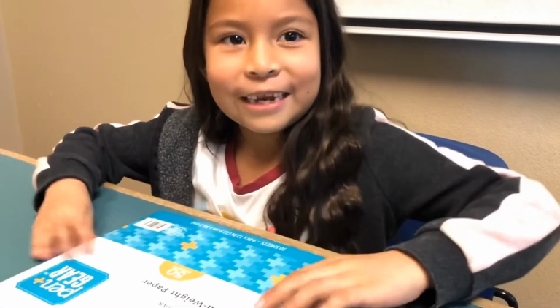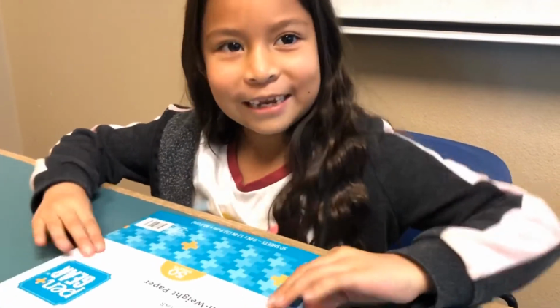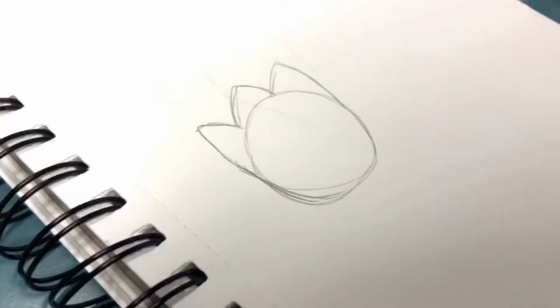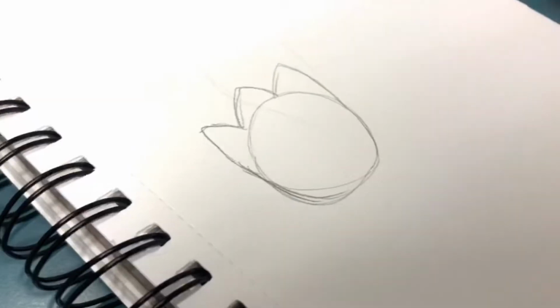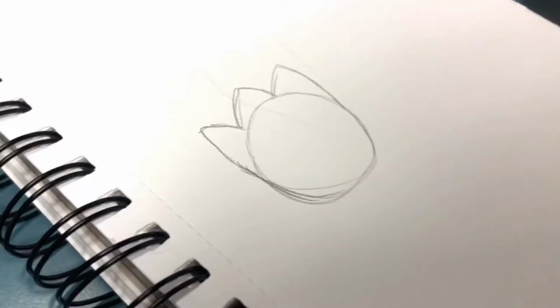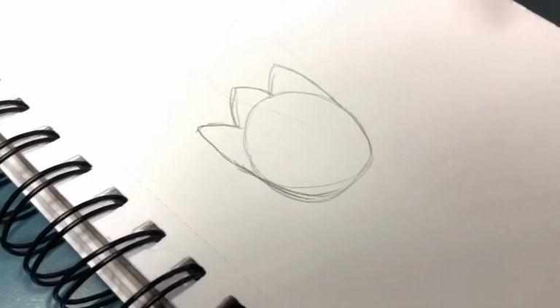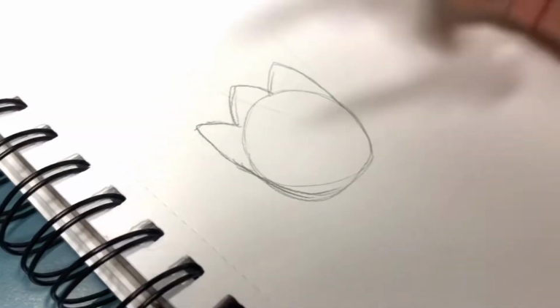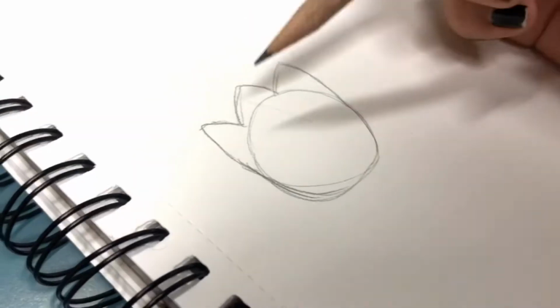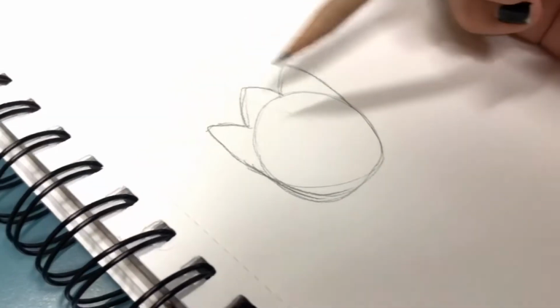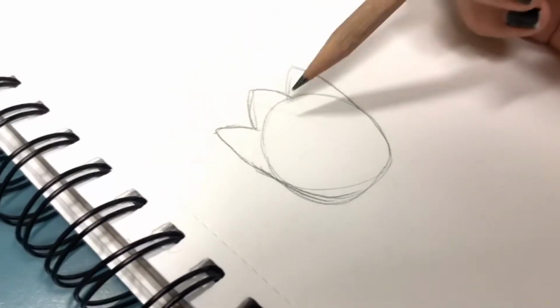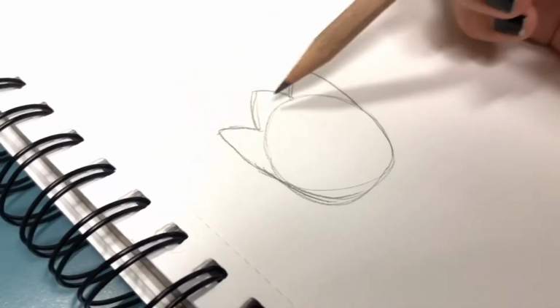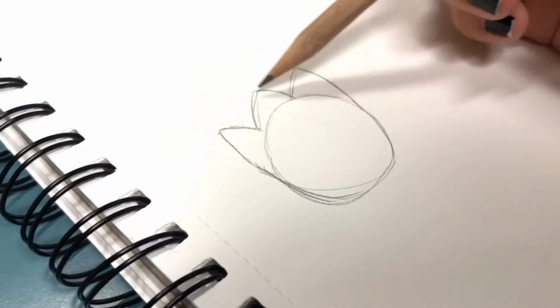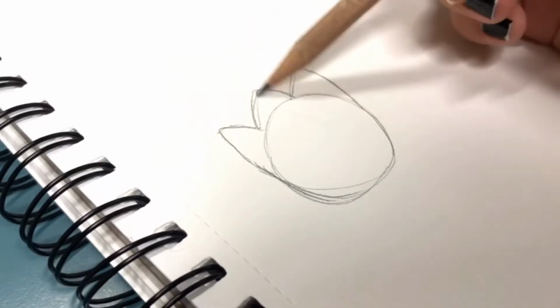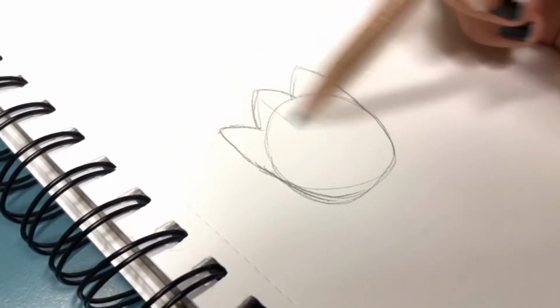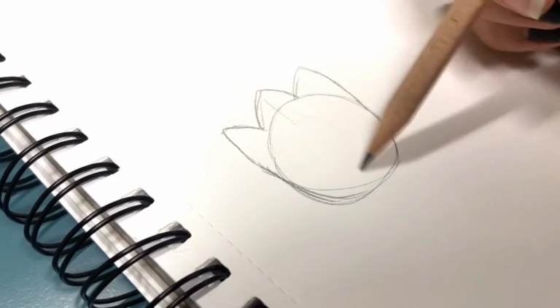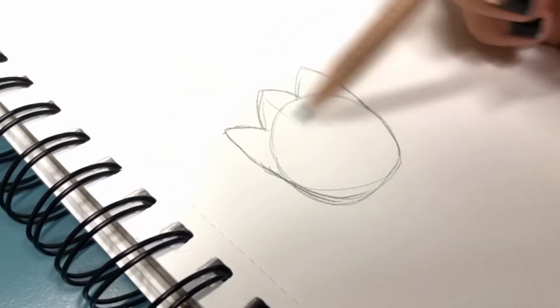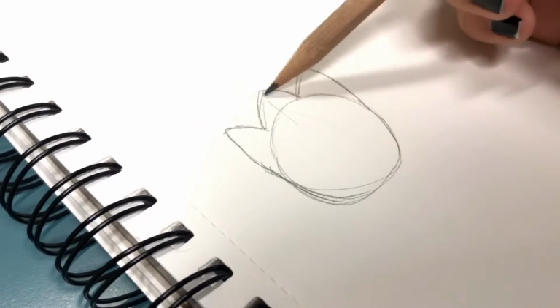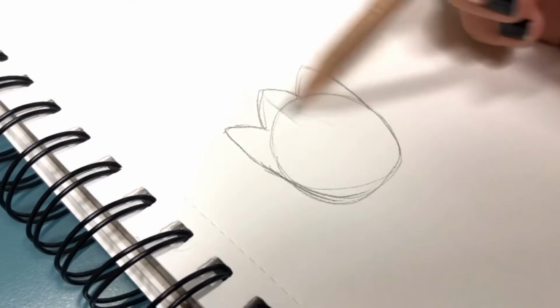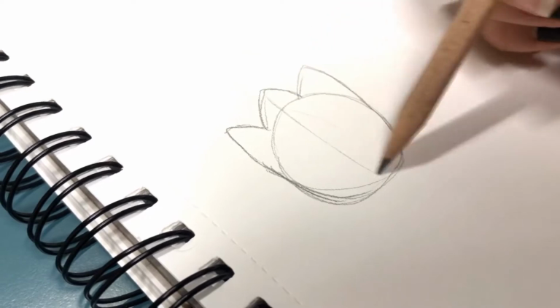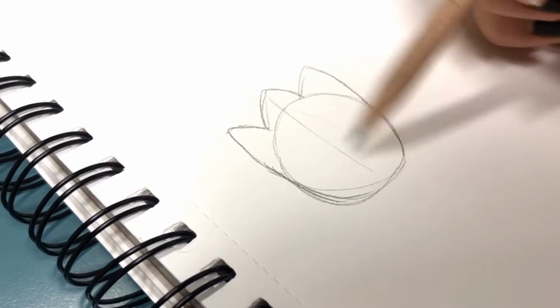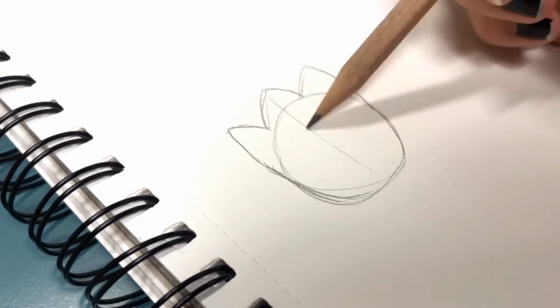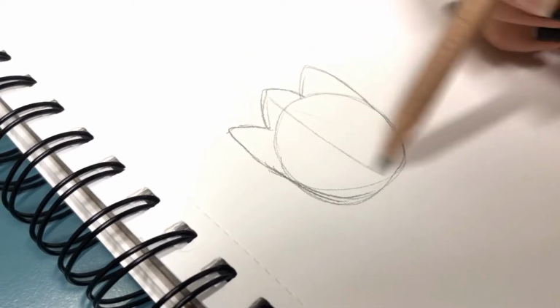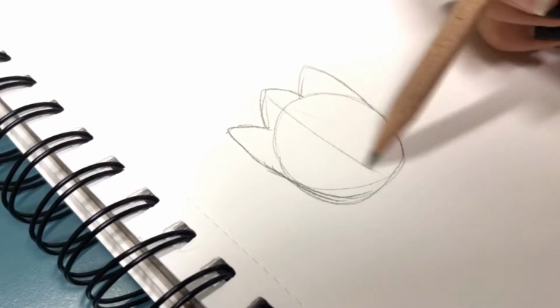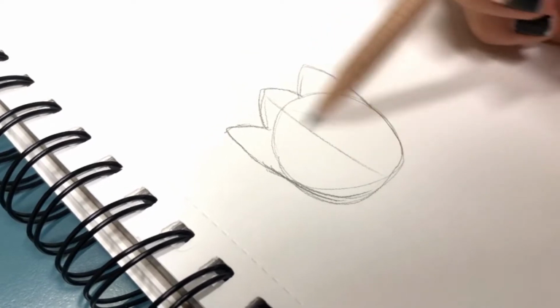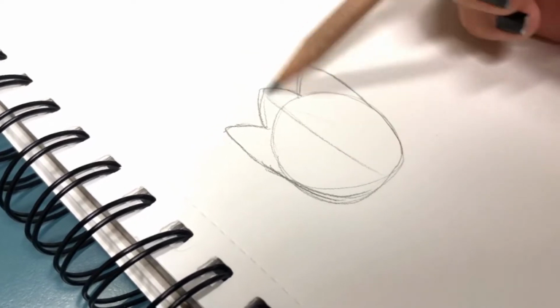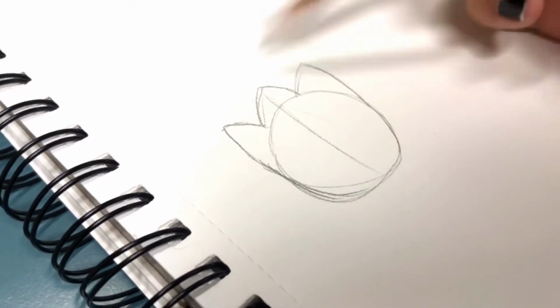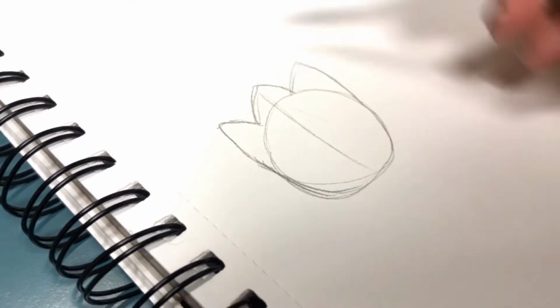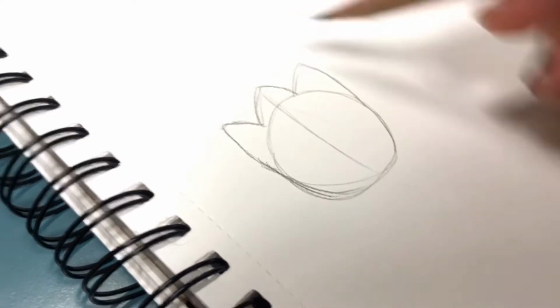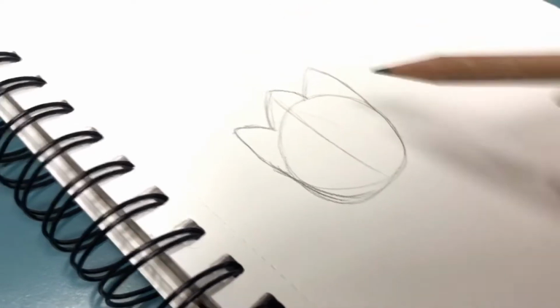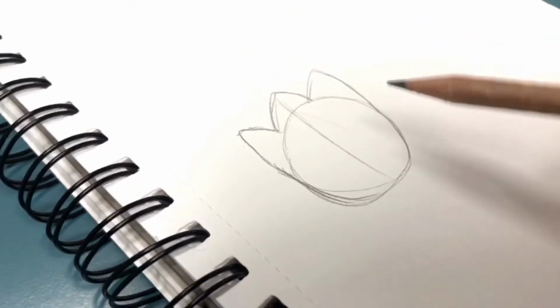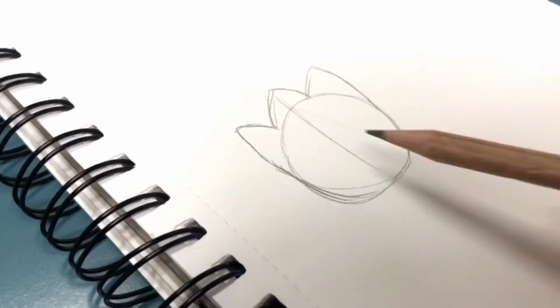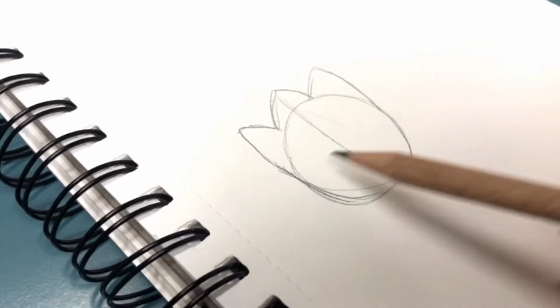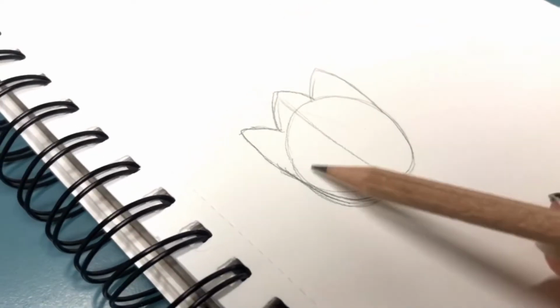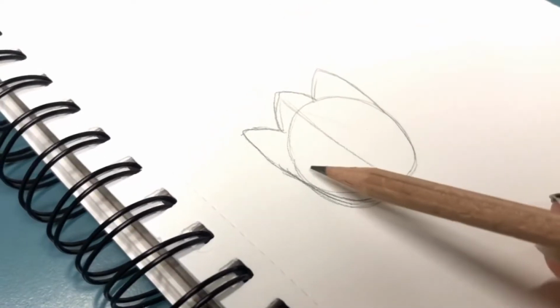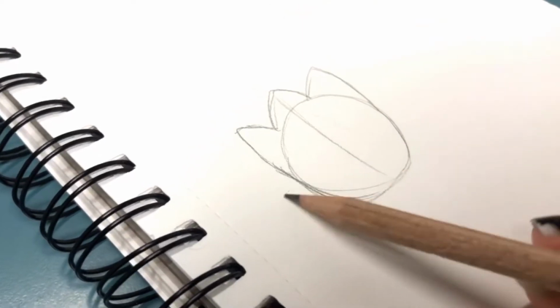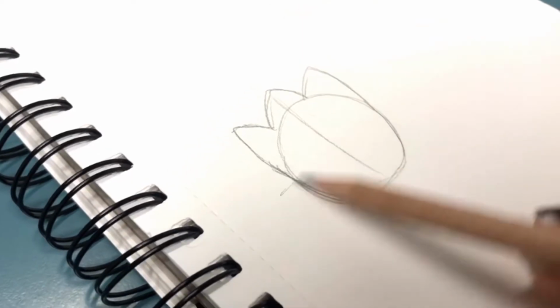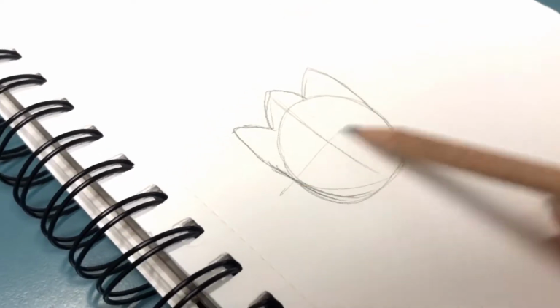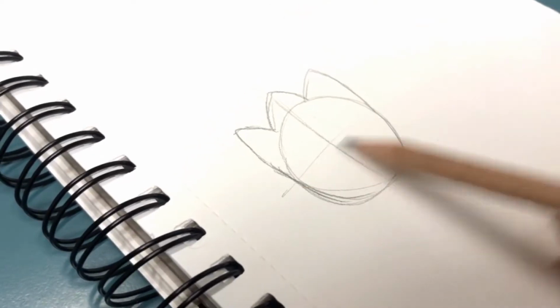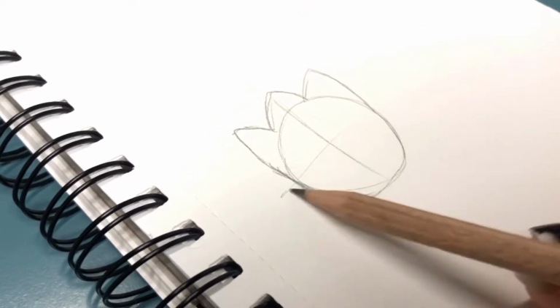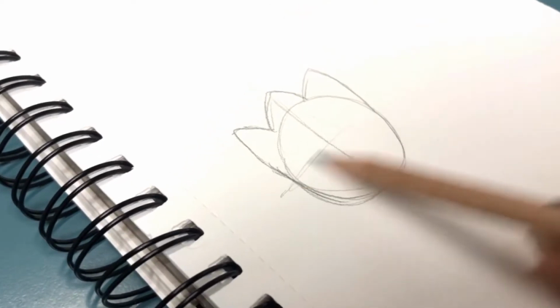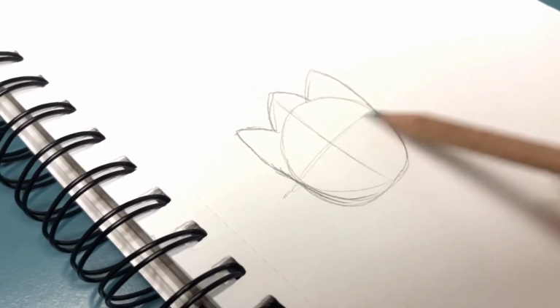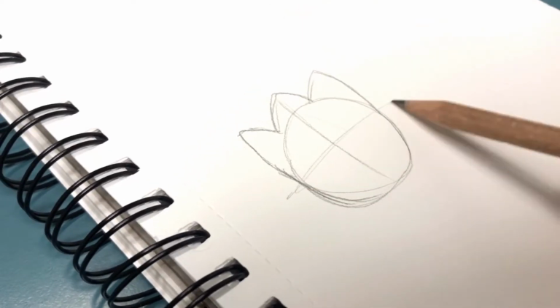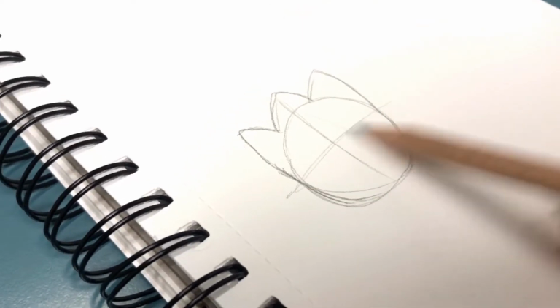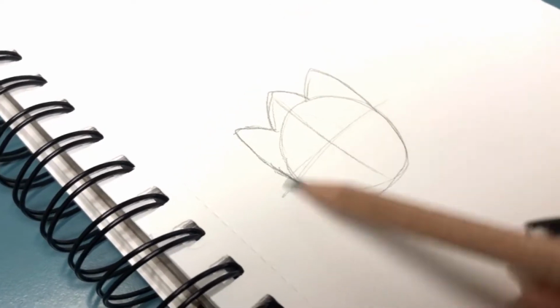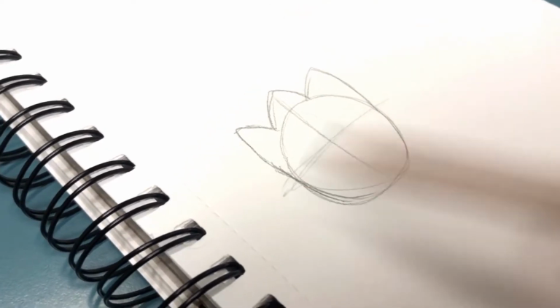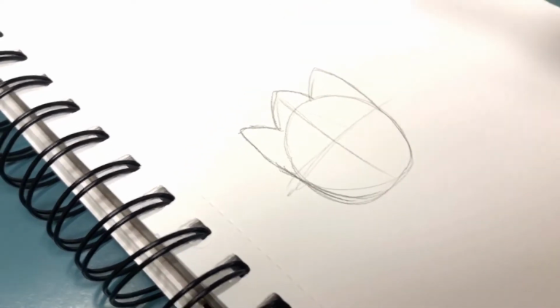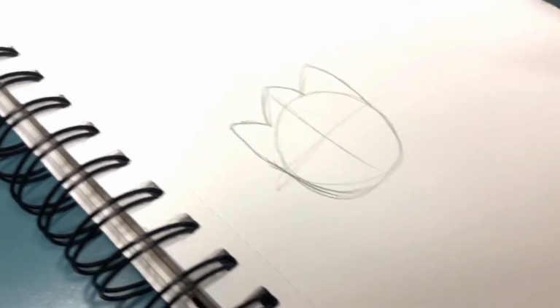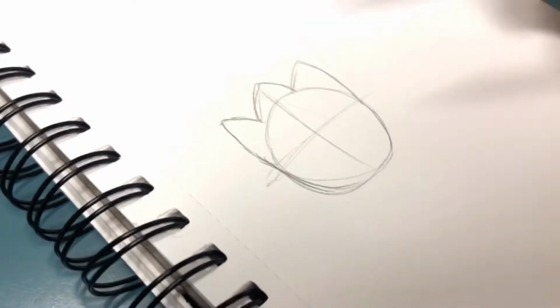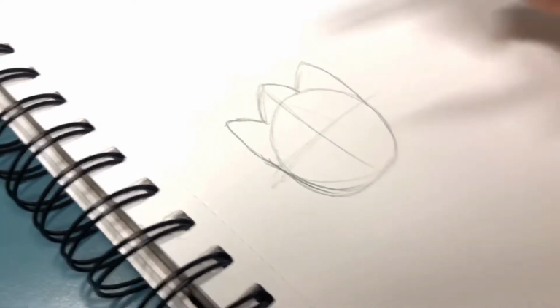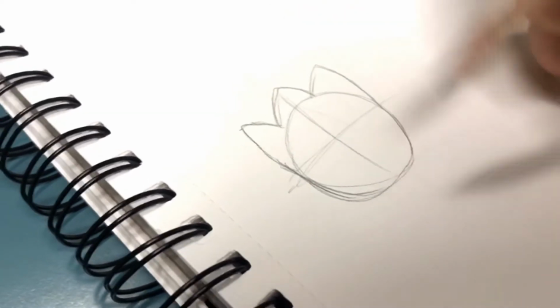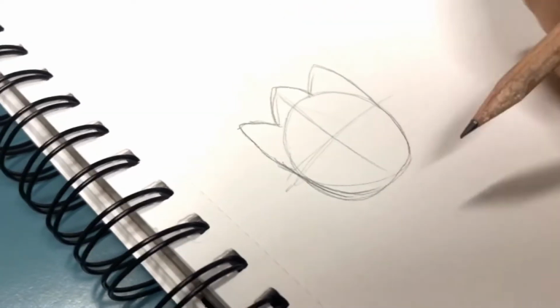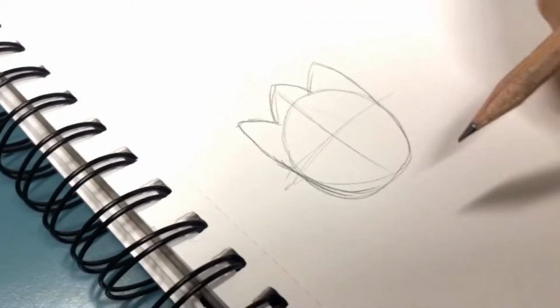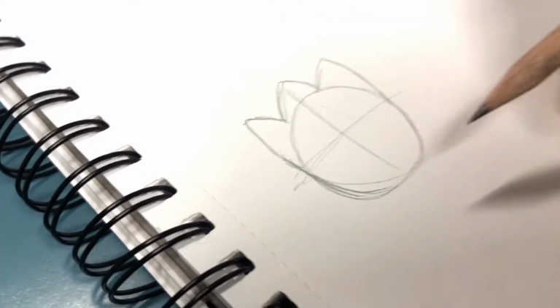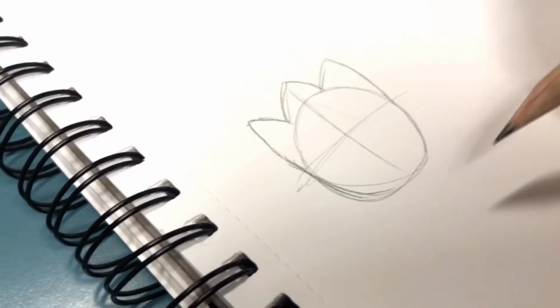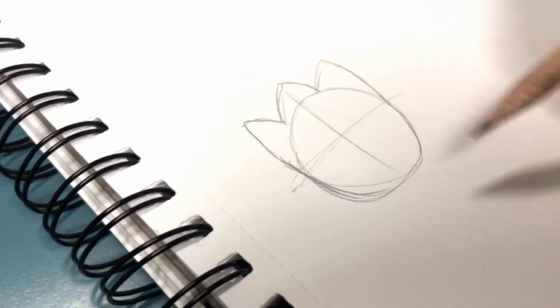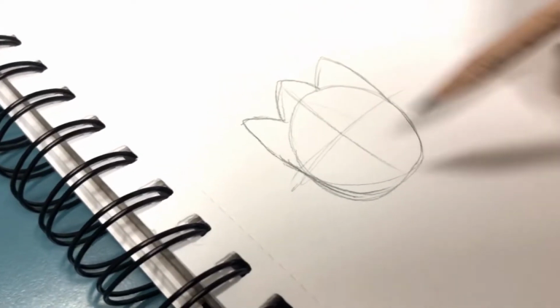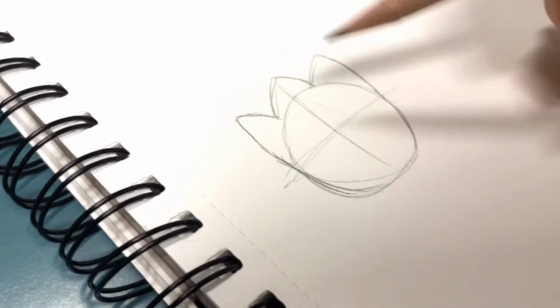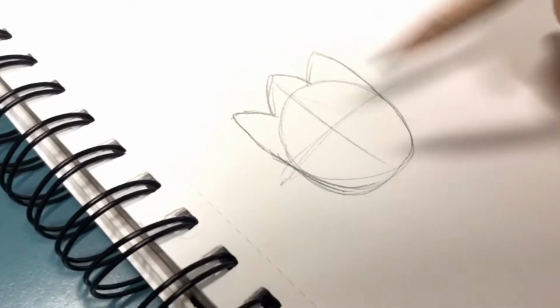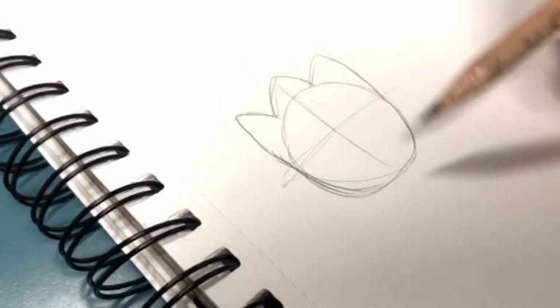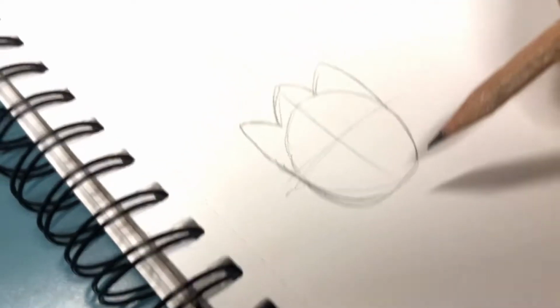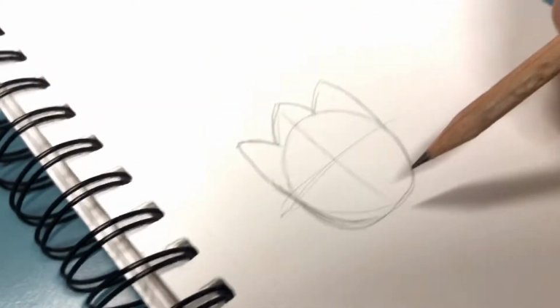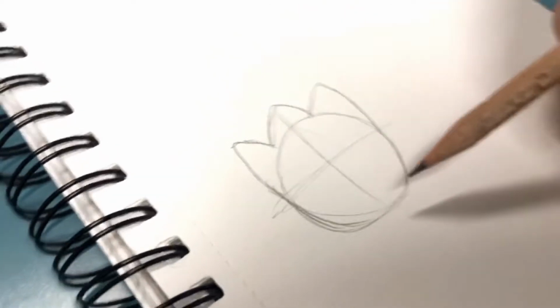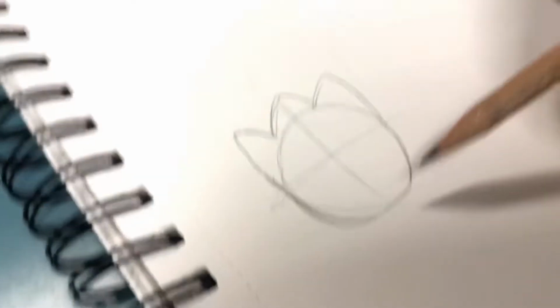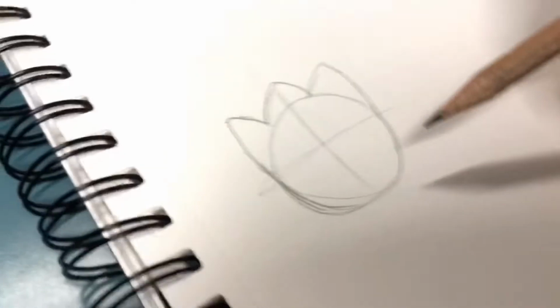We decided to draw a person with a sidekick, kind of like a Pokémon.